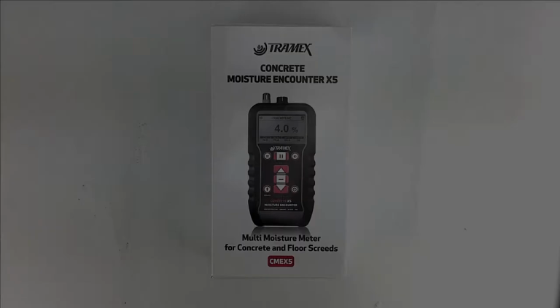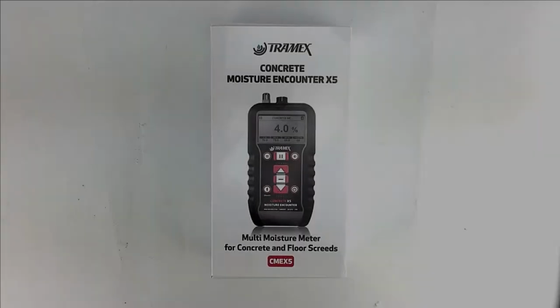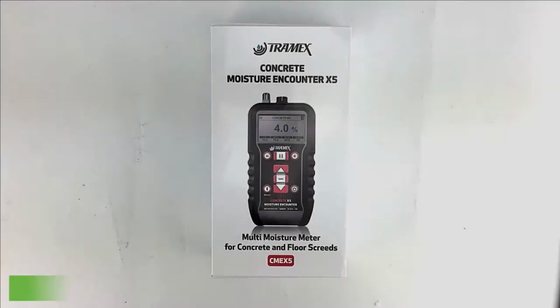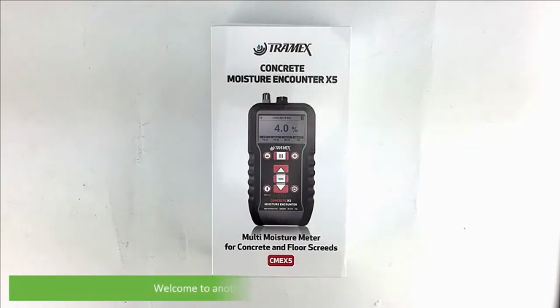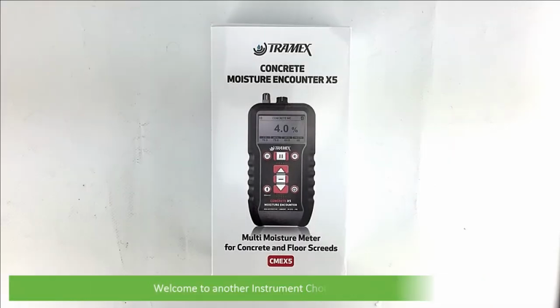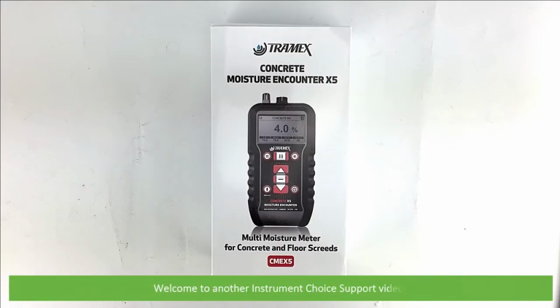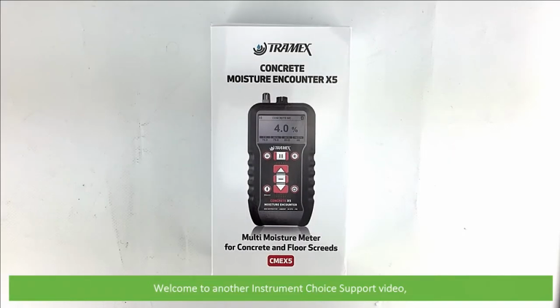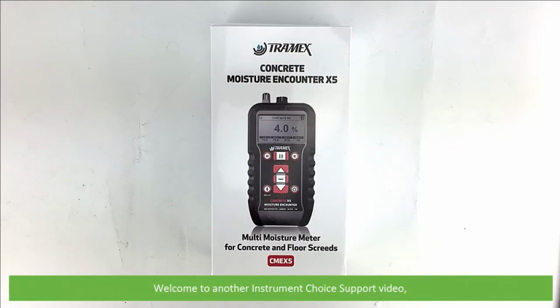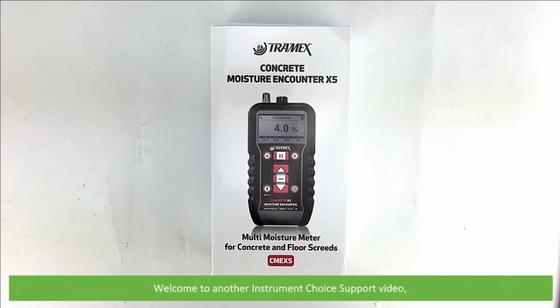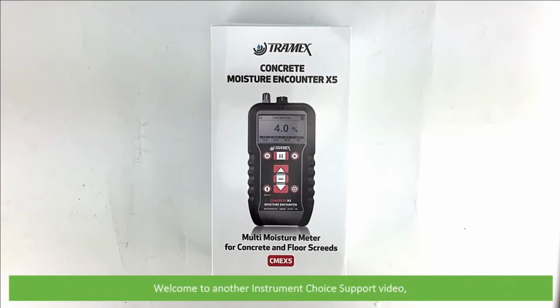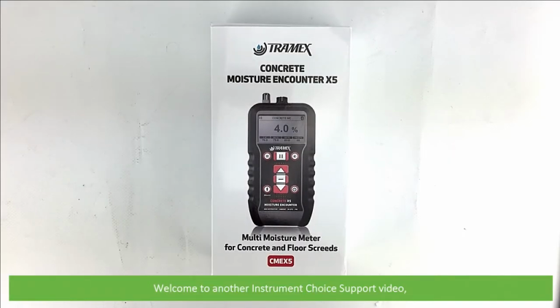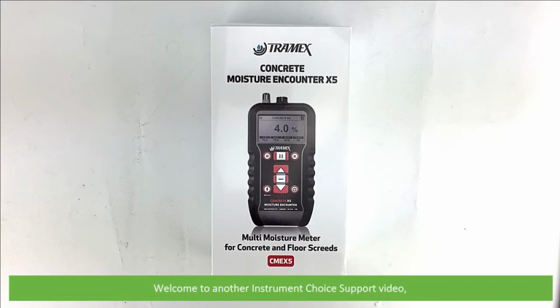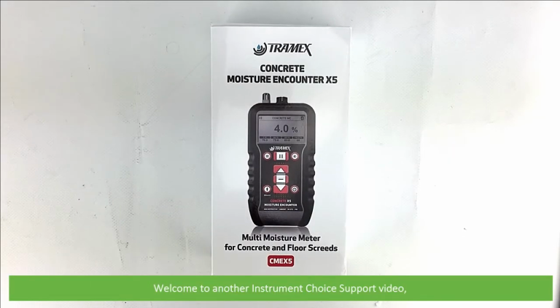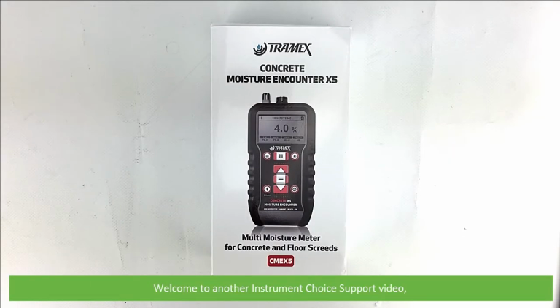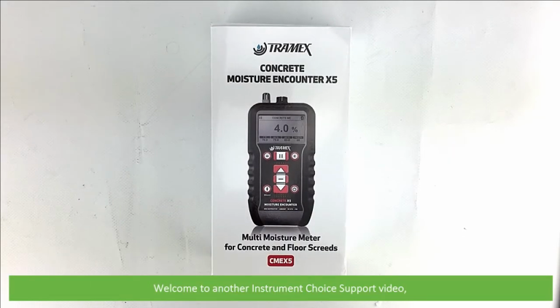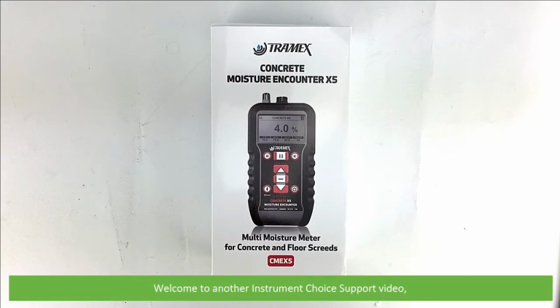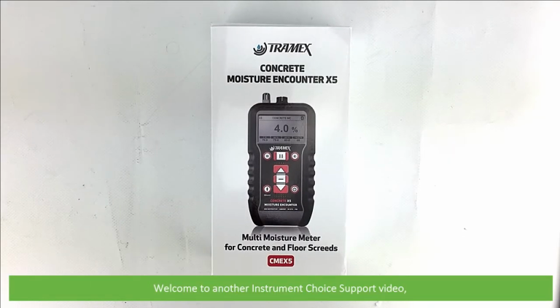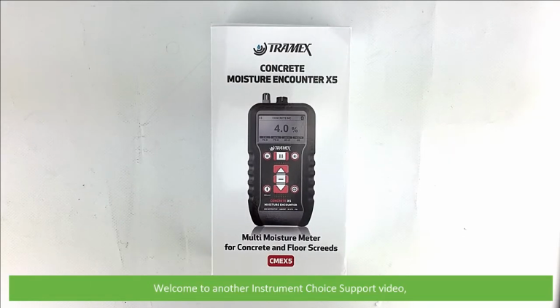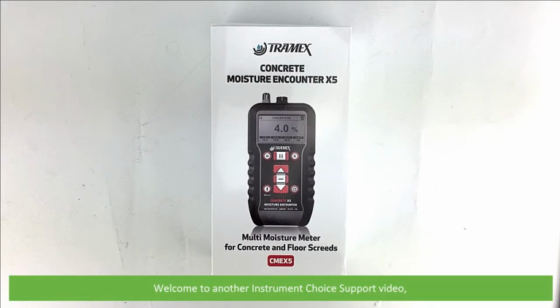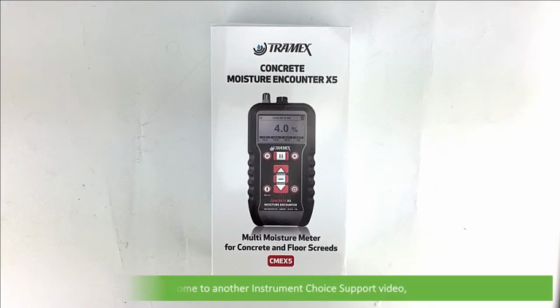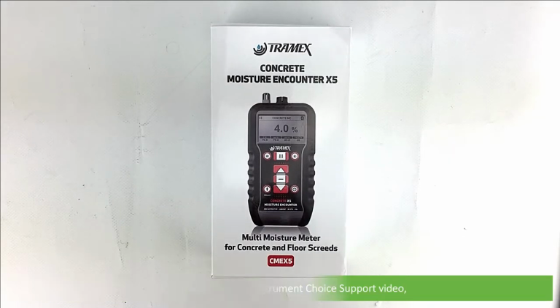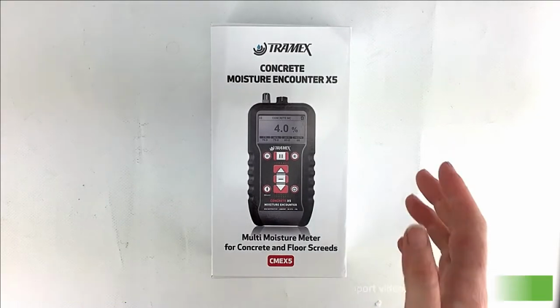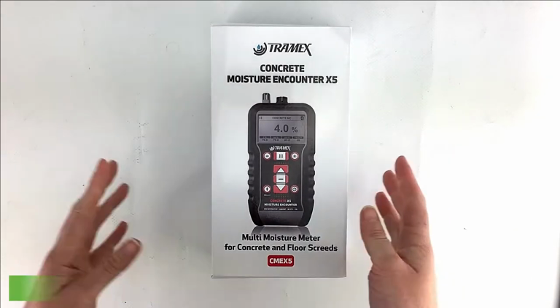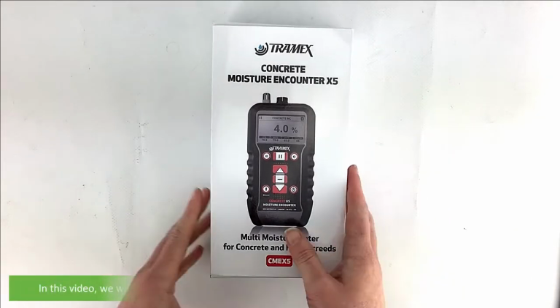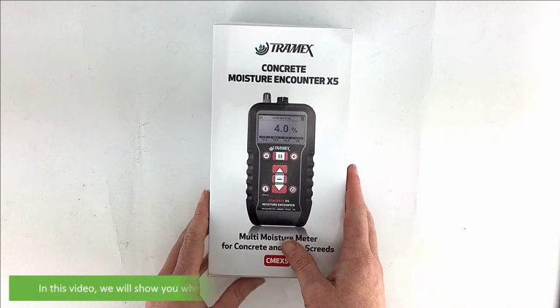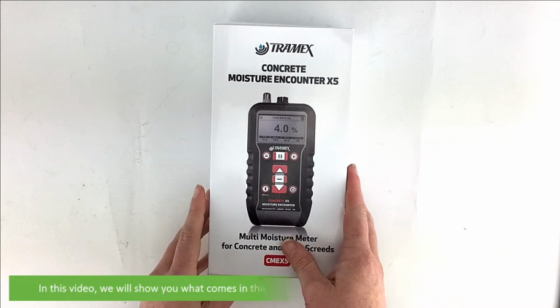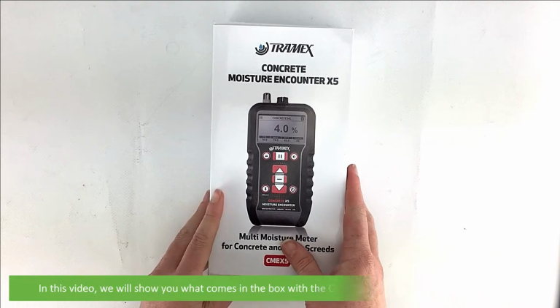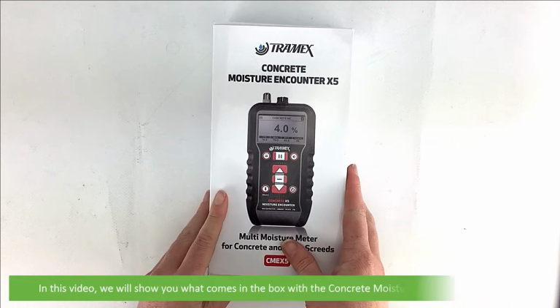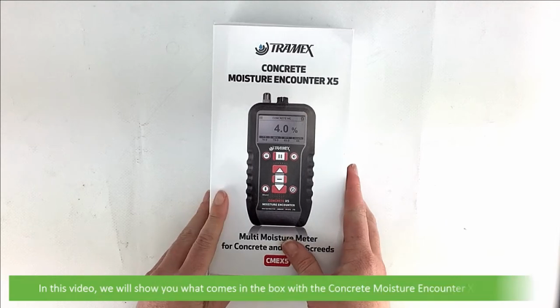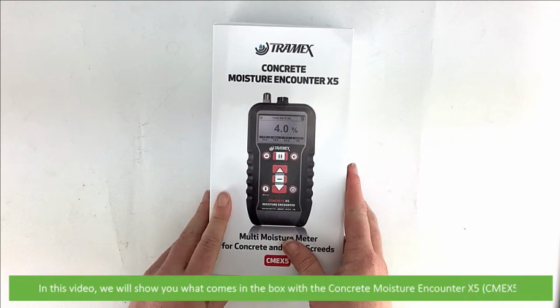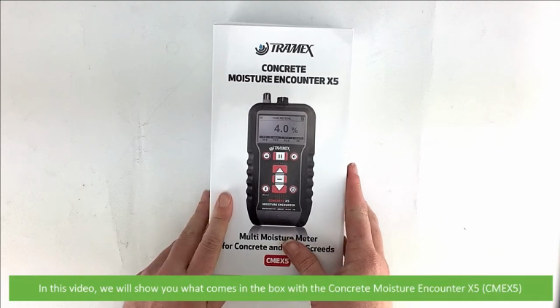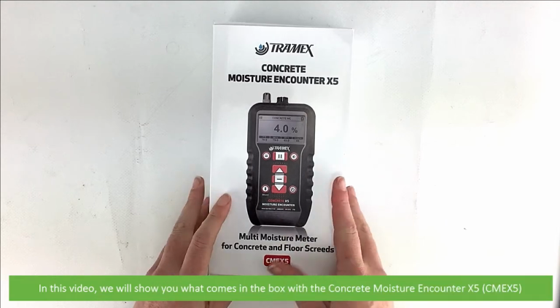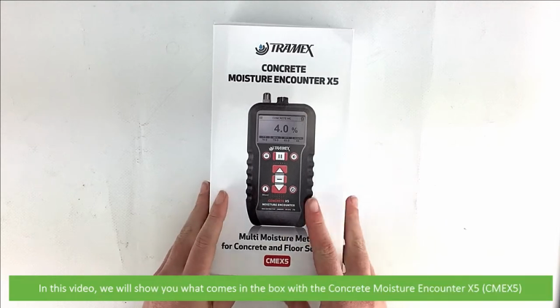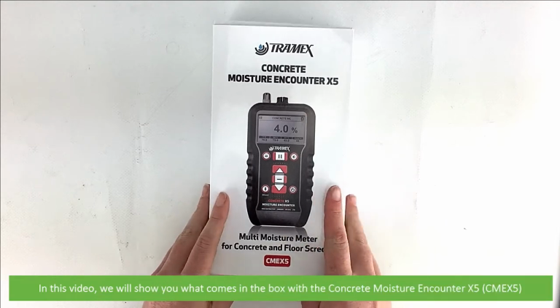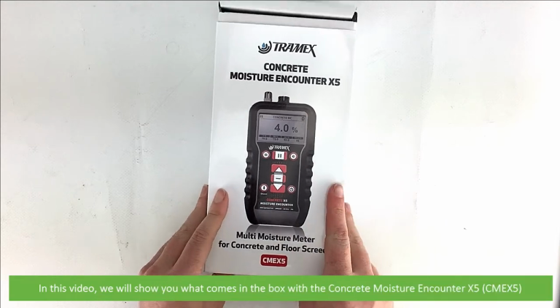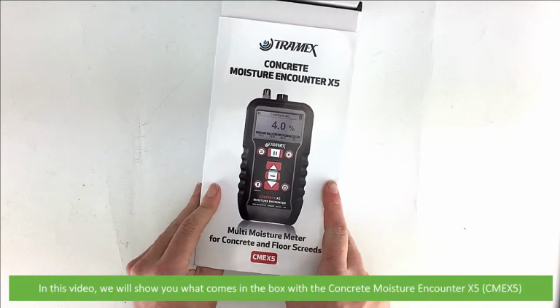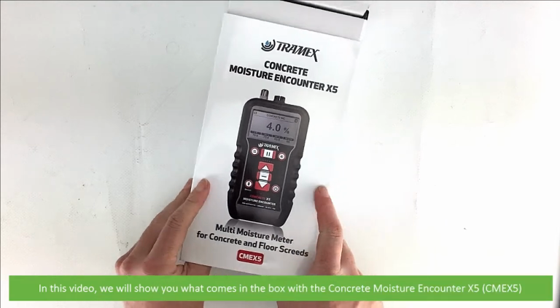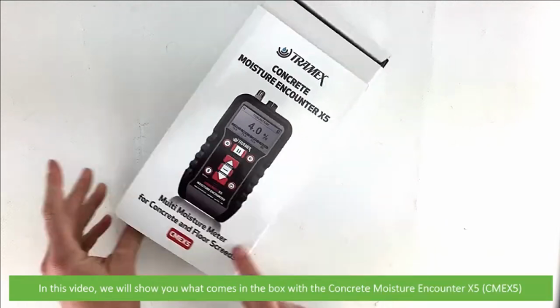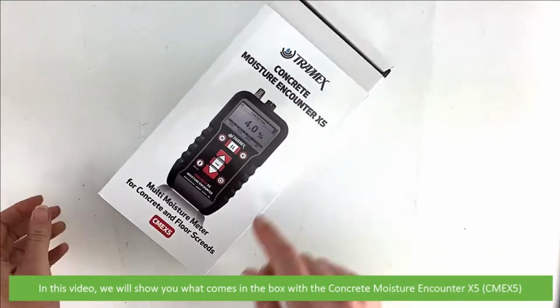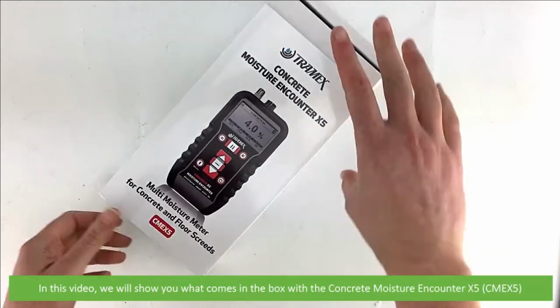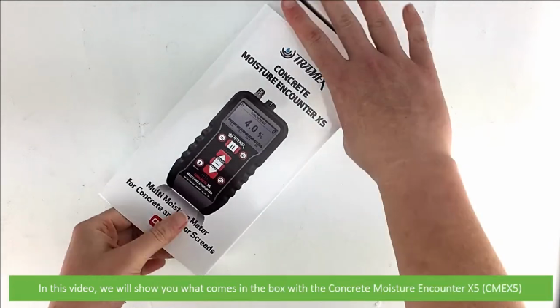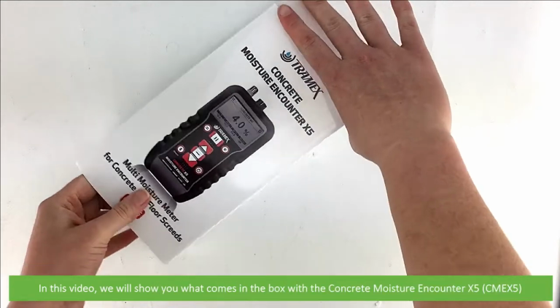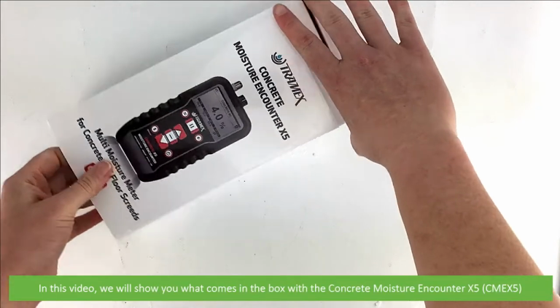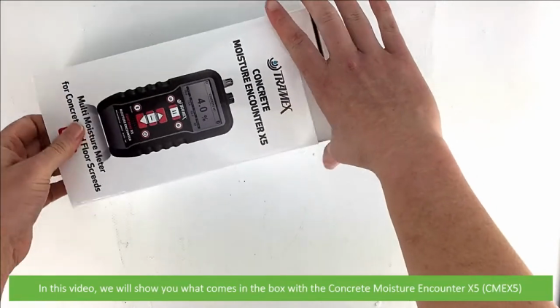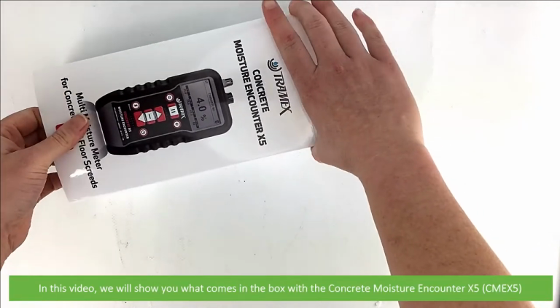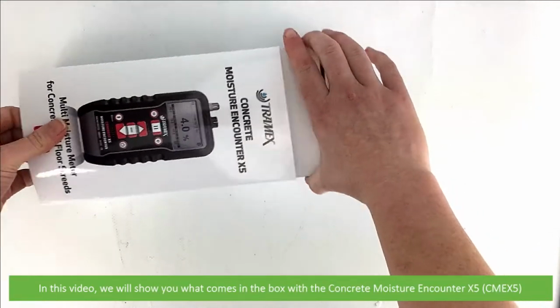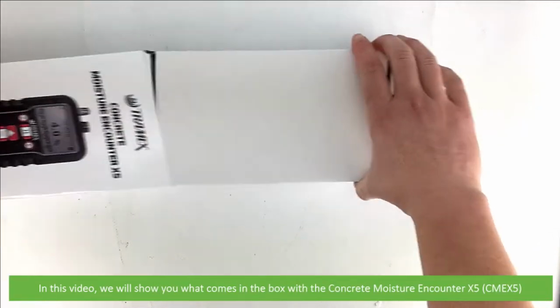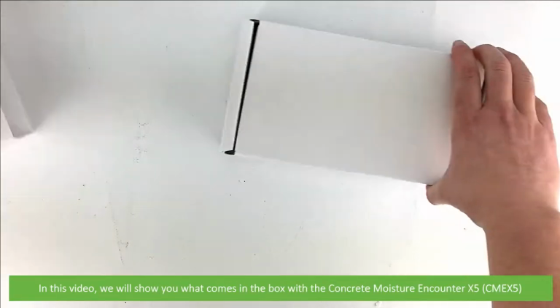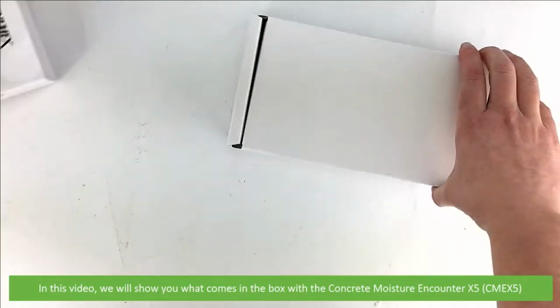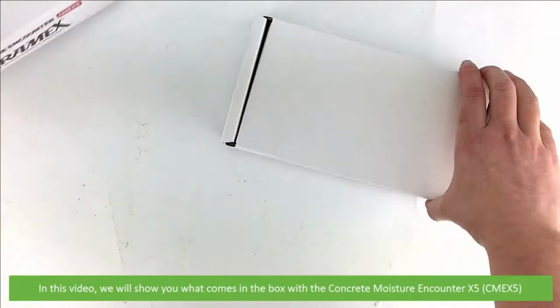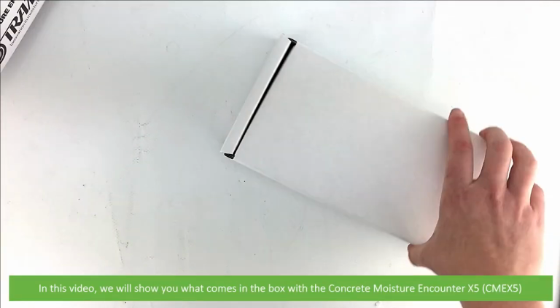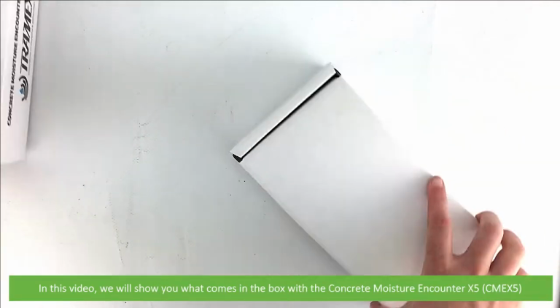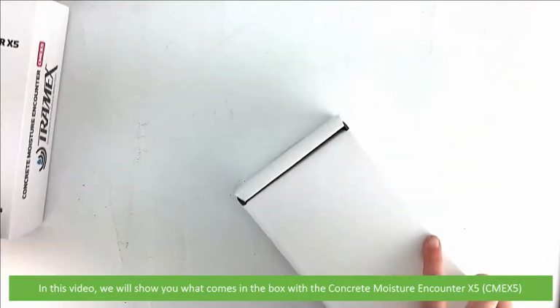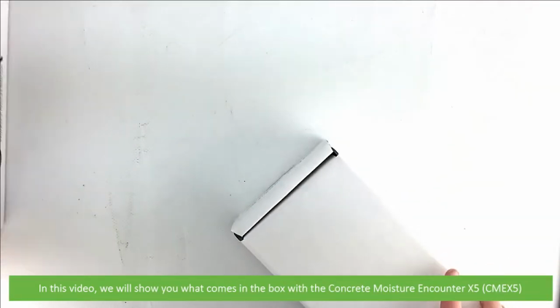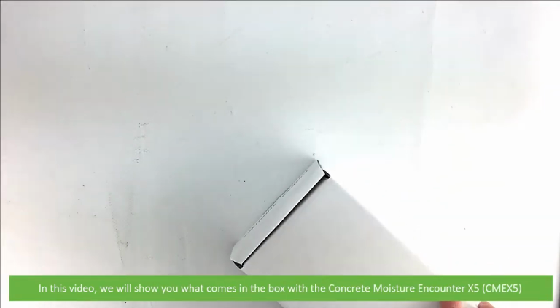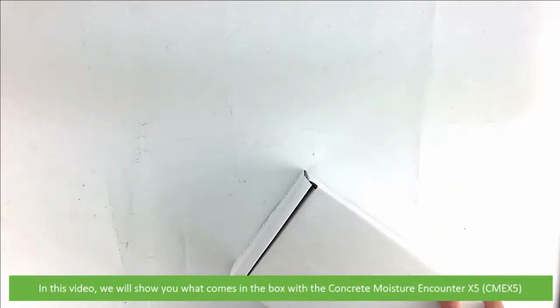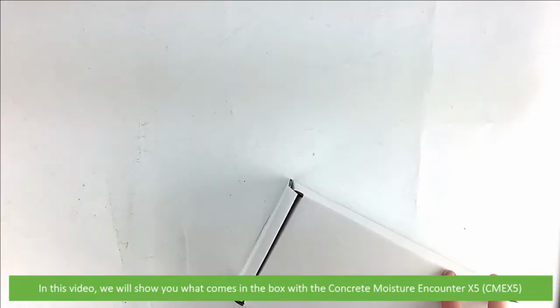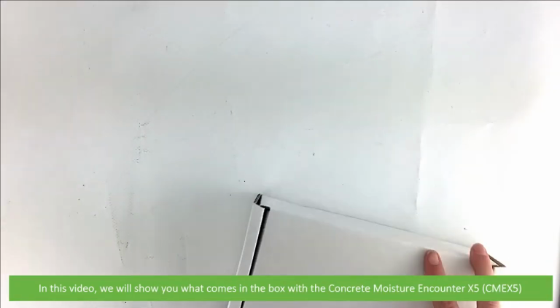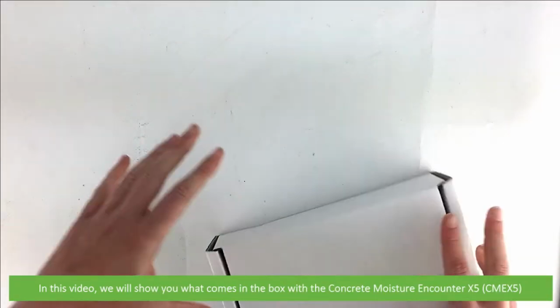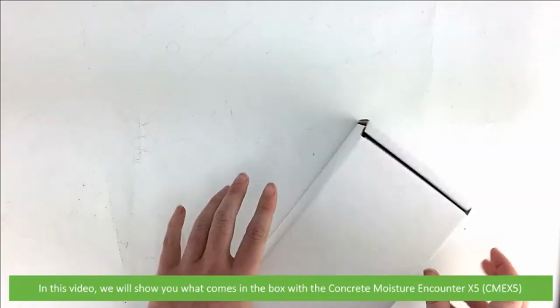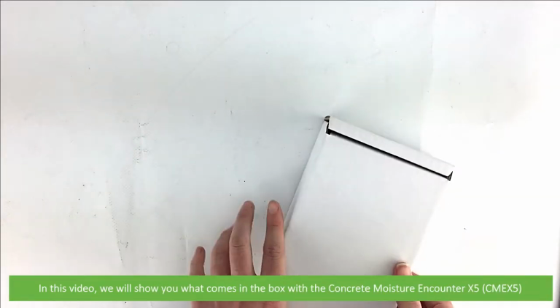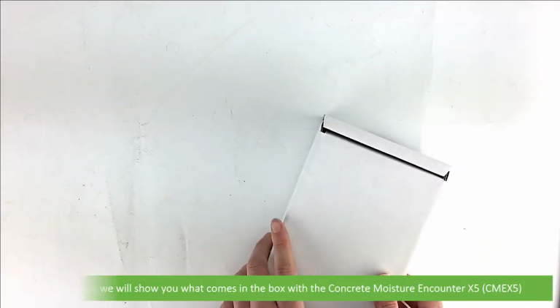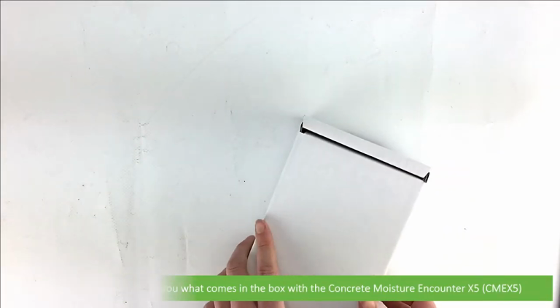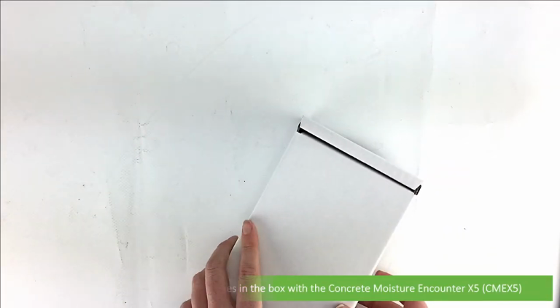Hi and welcome to another Instrument Choice support video. In this video we'll show you what comes in the box with the Concrete Moisture Encounter X5, the CME X5.